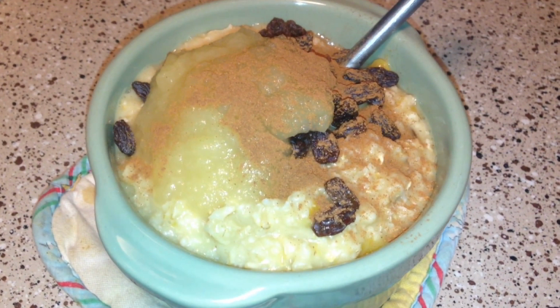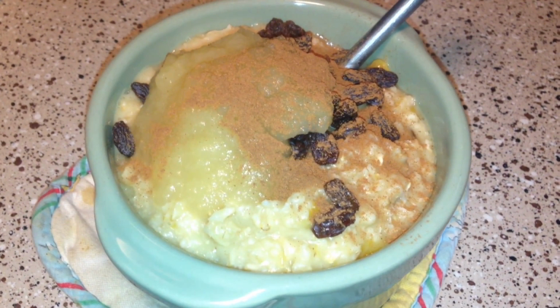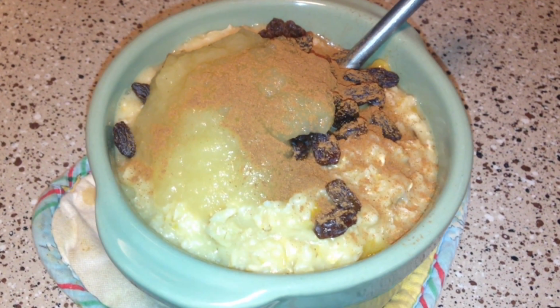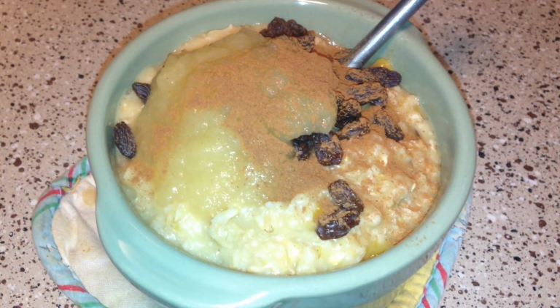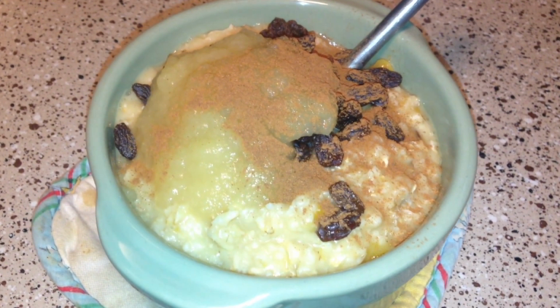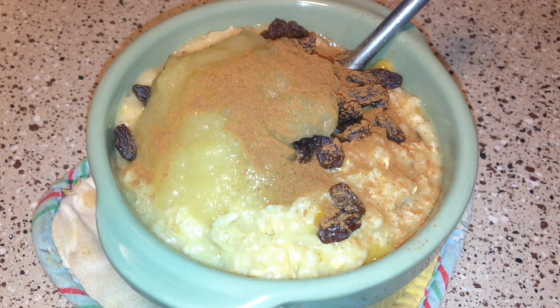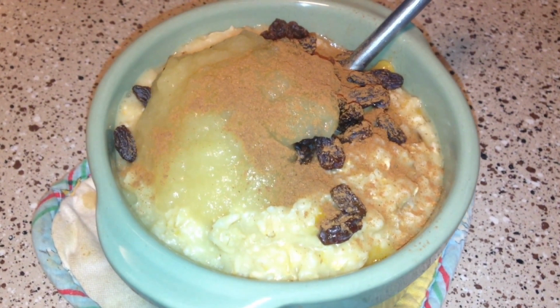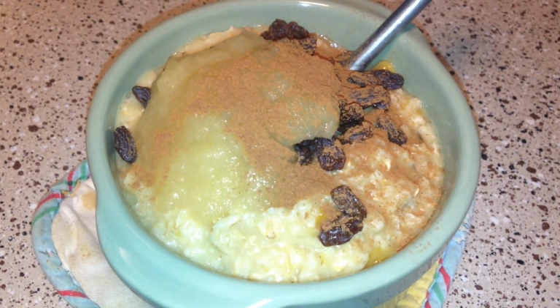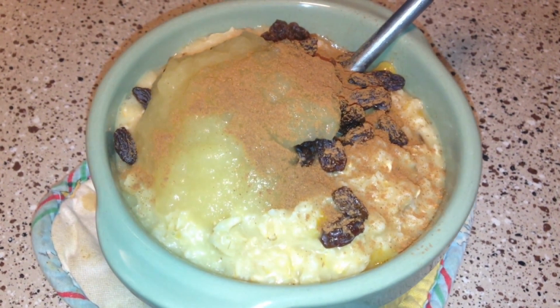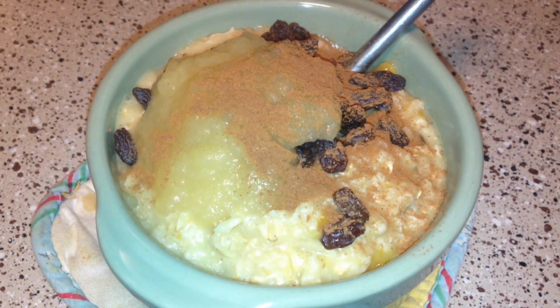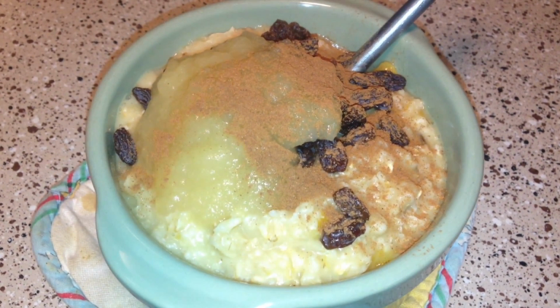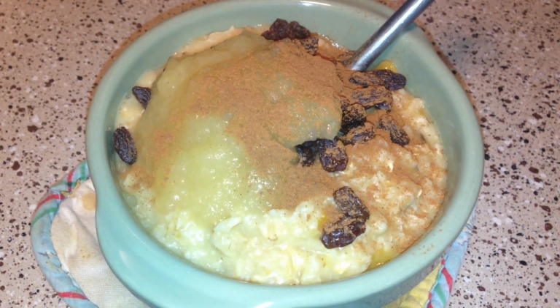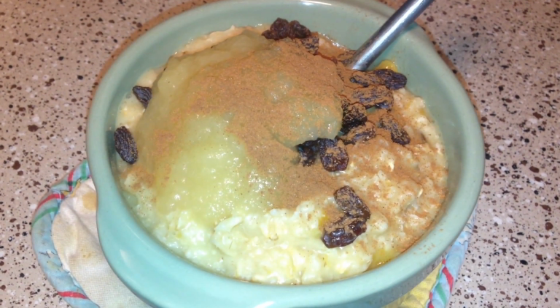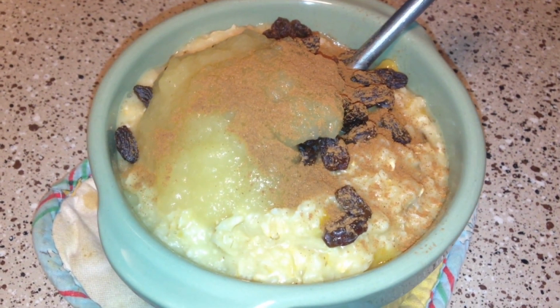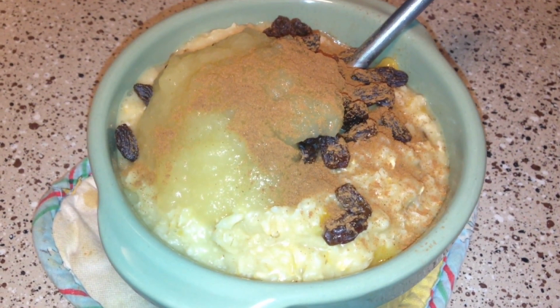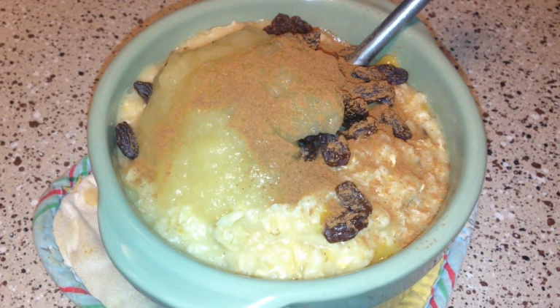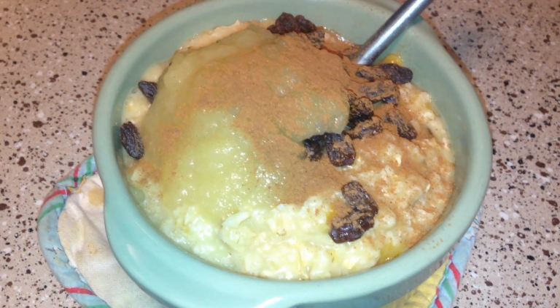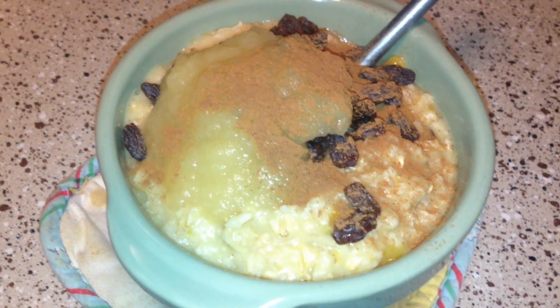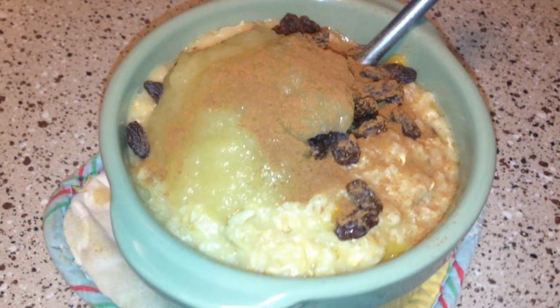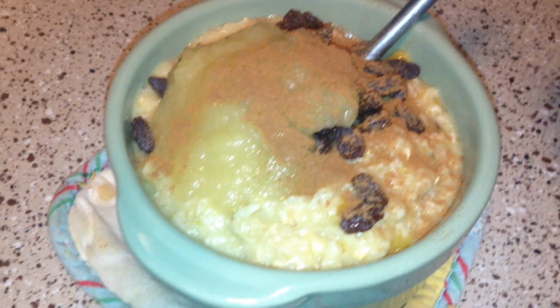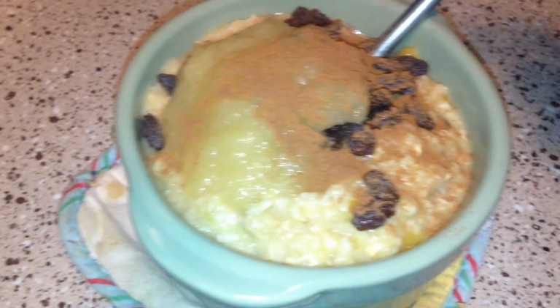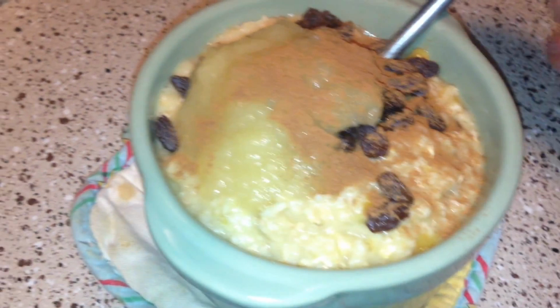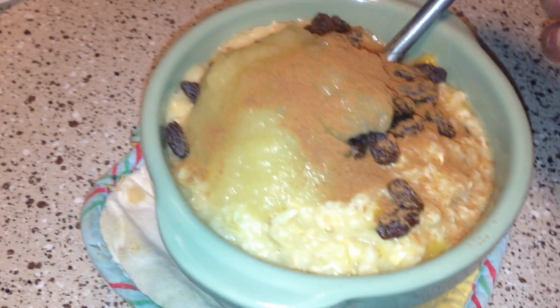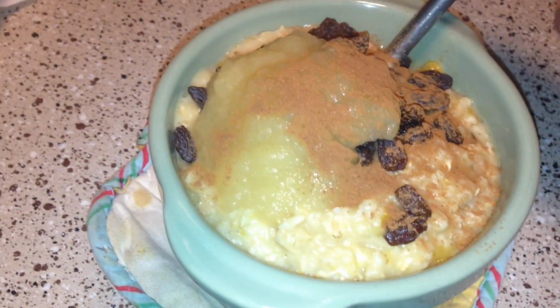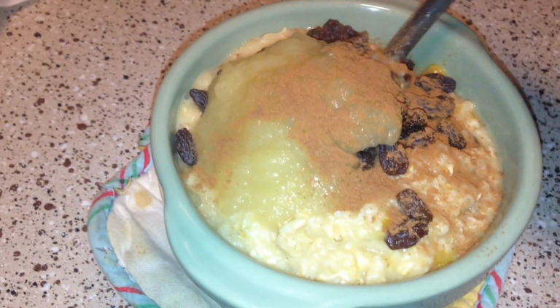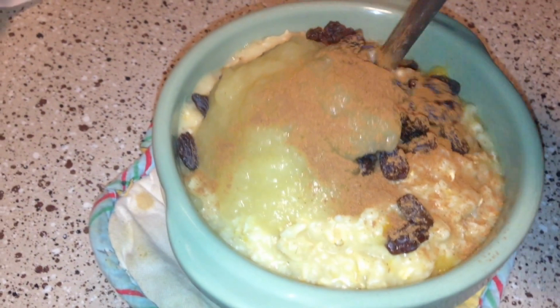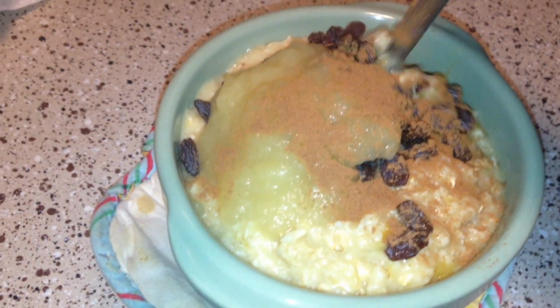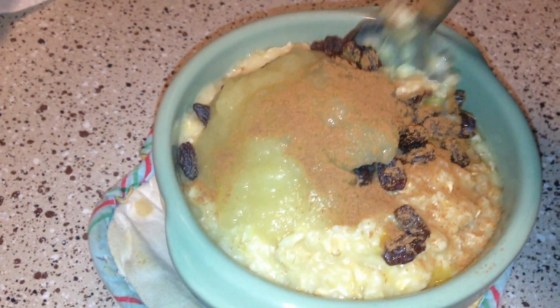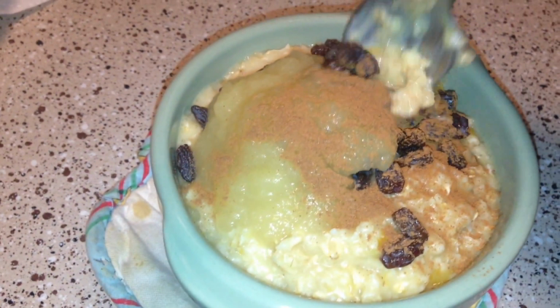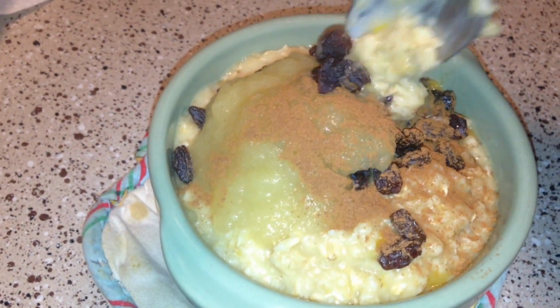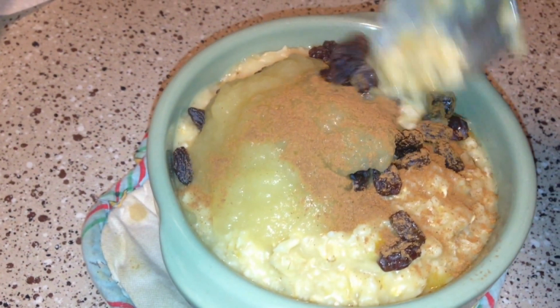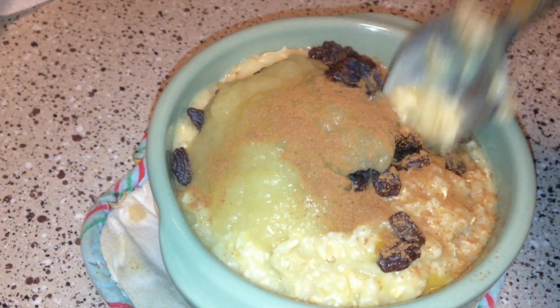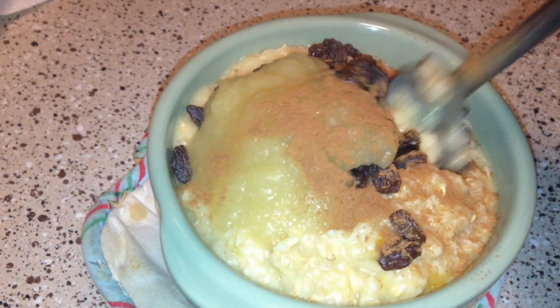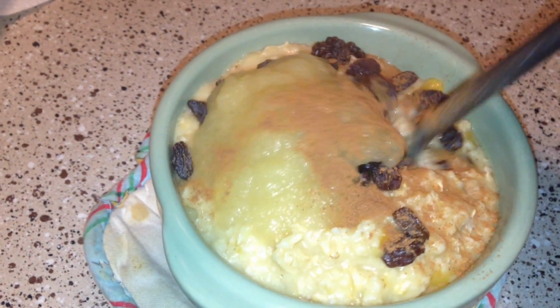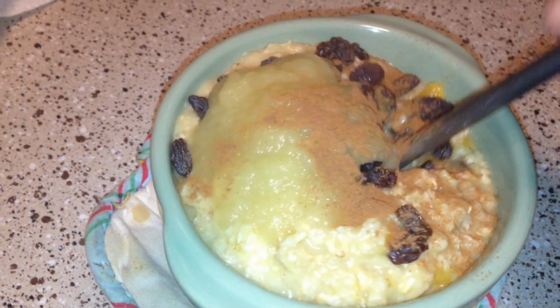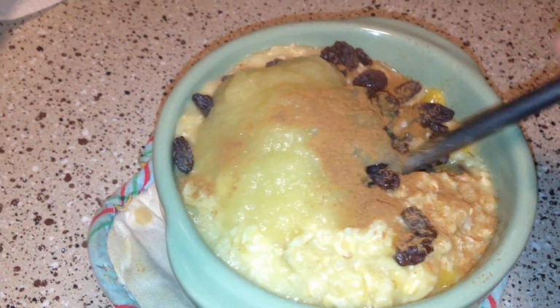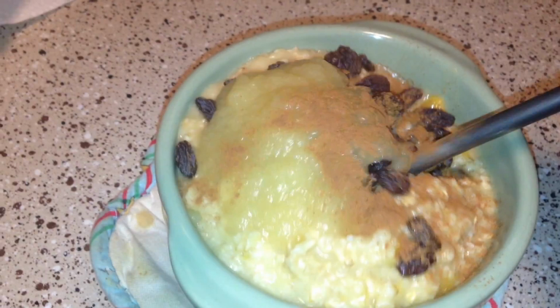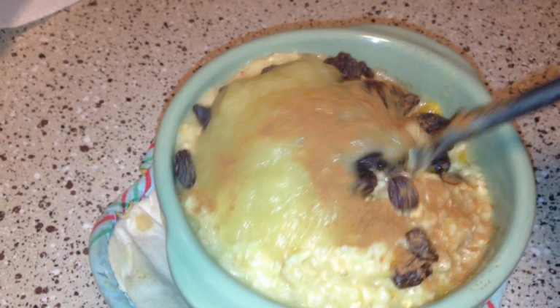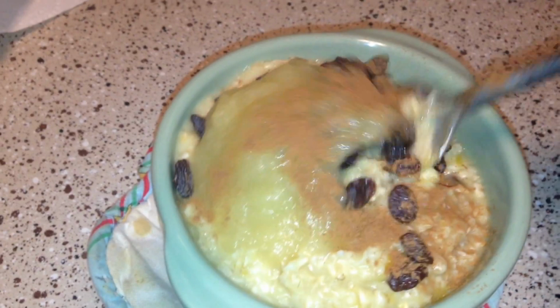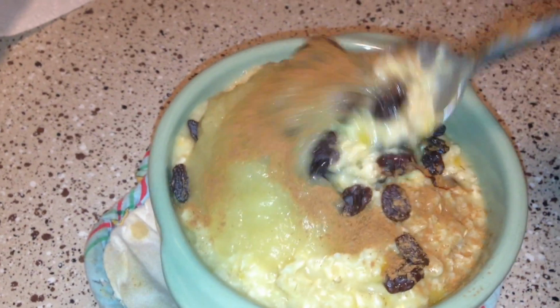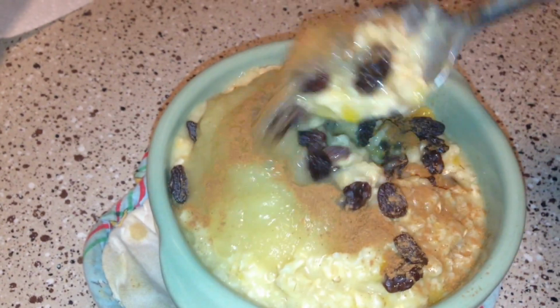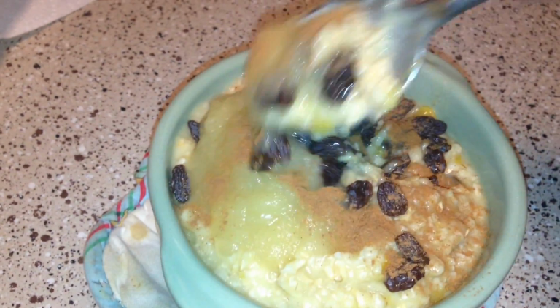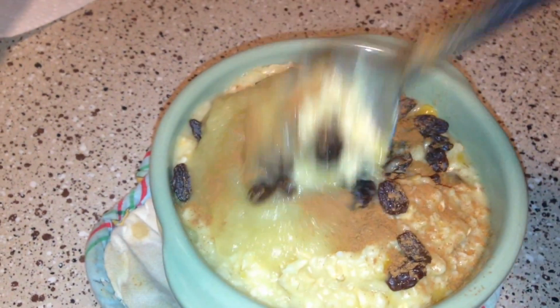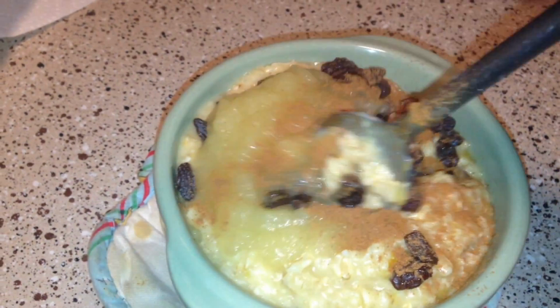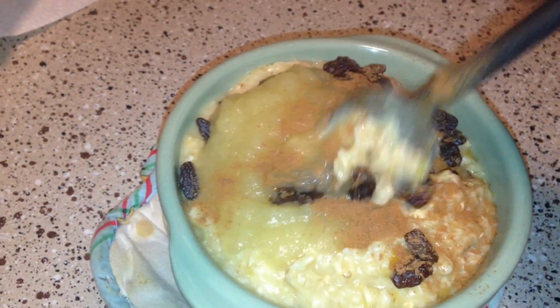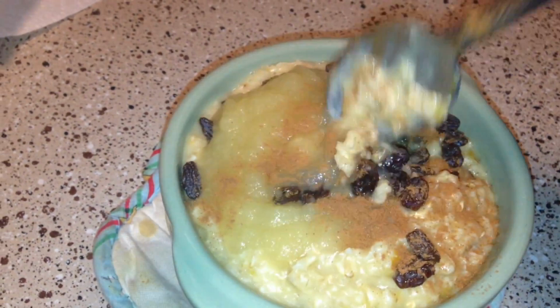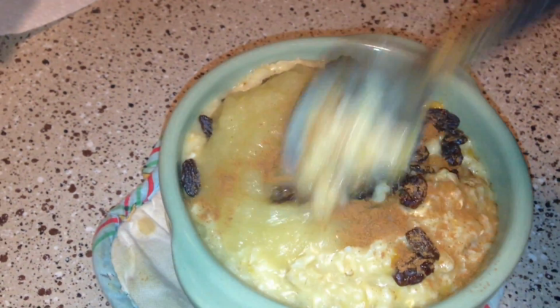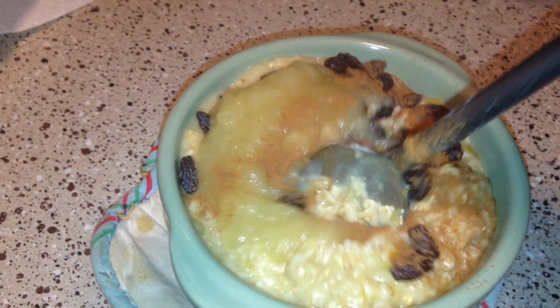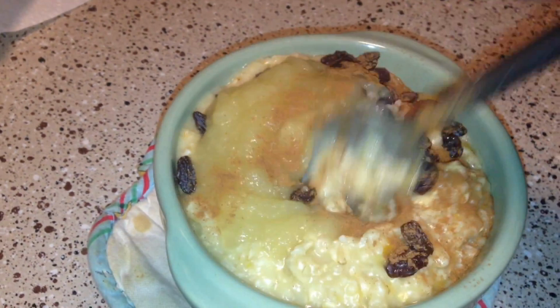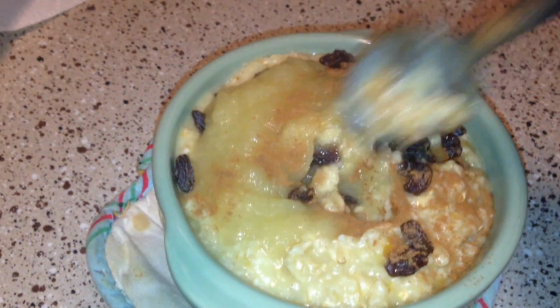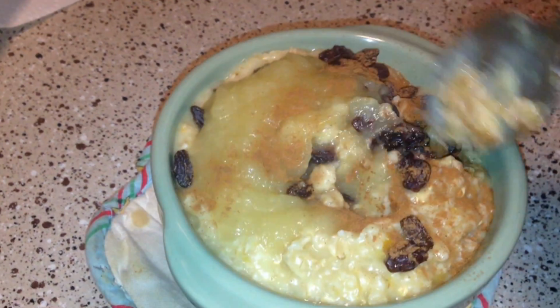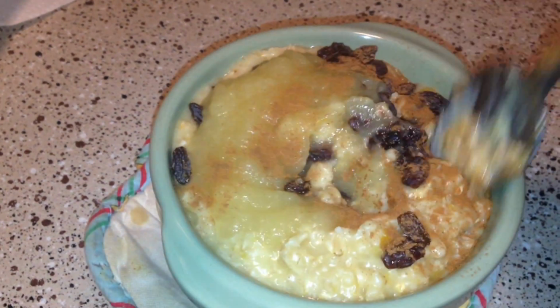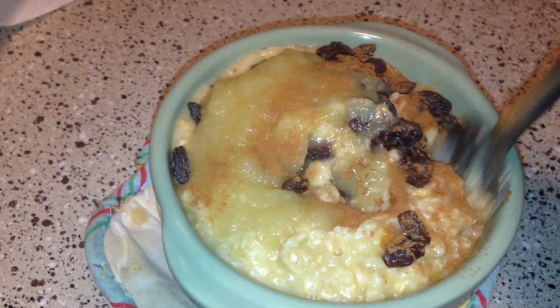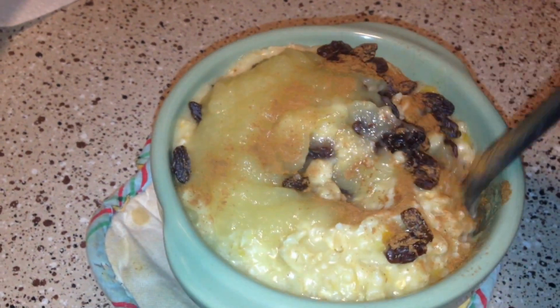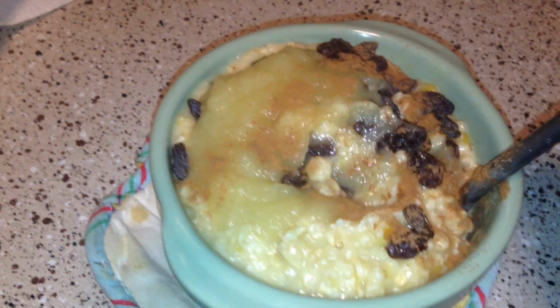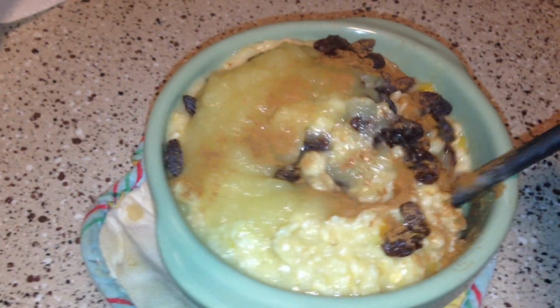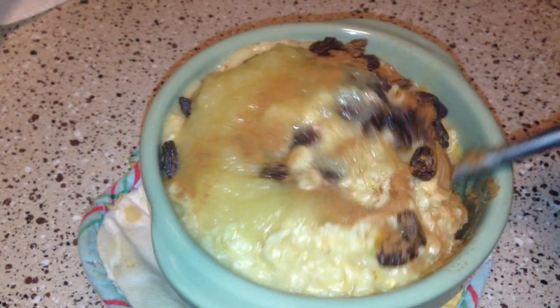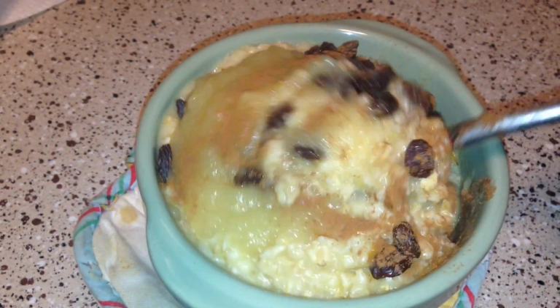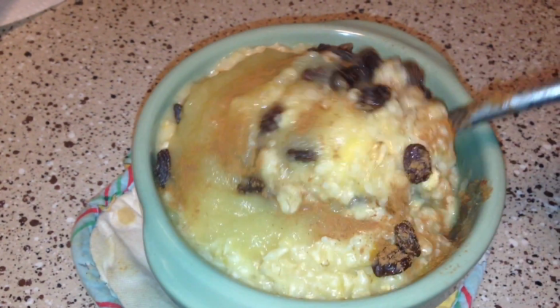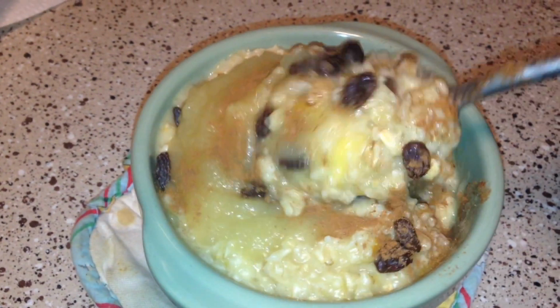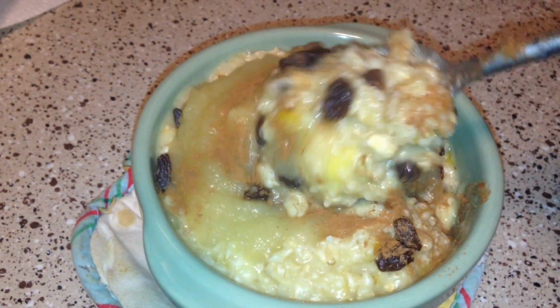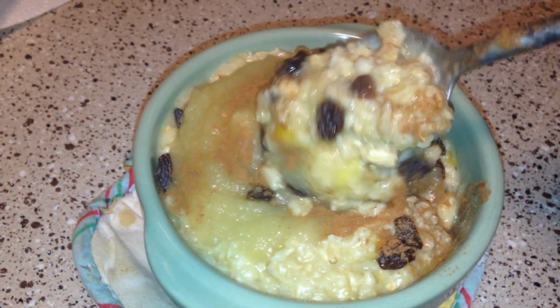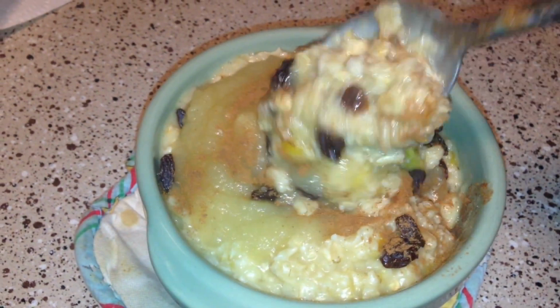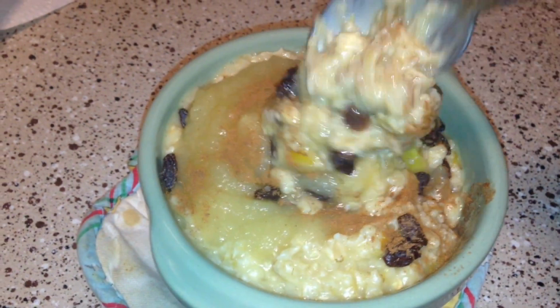Mango oatmeal with applesauce and raisins and cinnamon. I'm really sad that I have no coconut sugar.